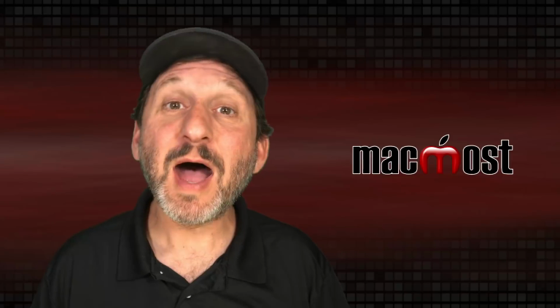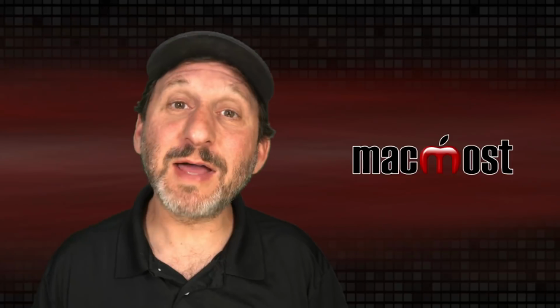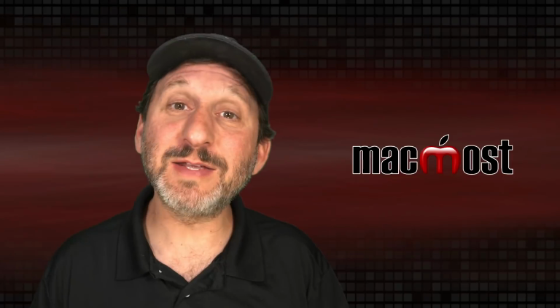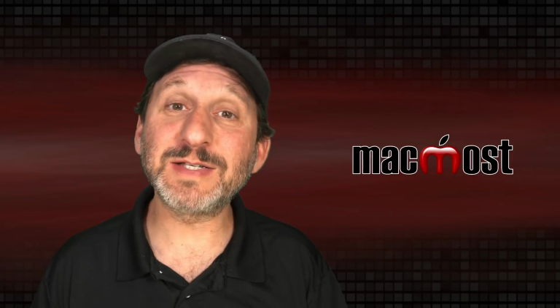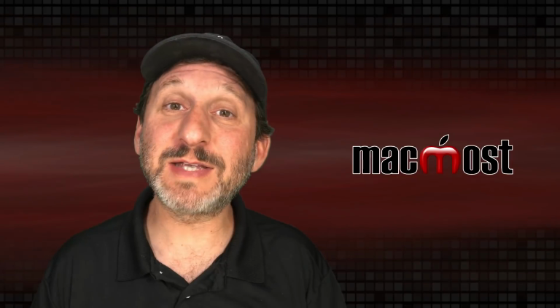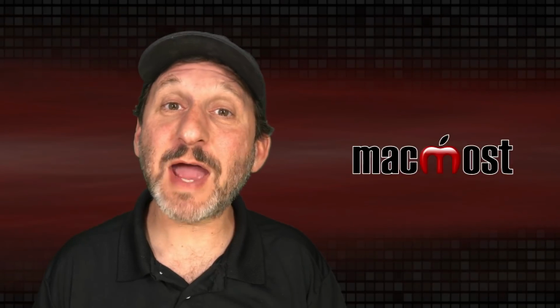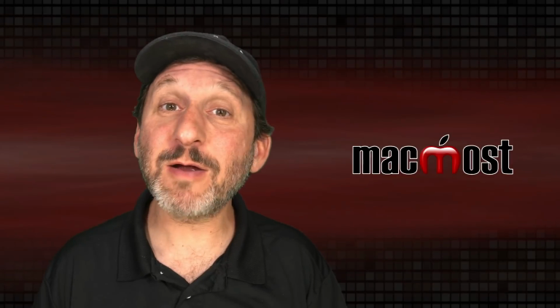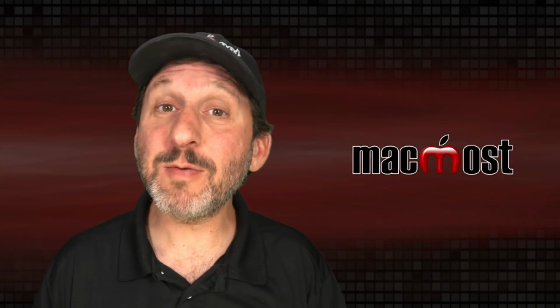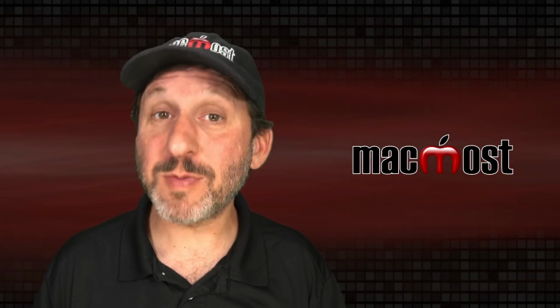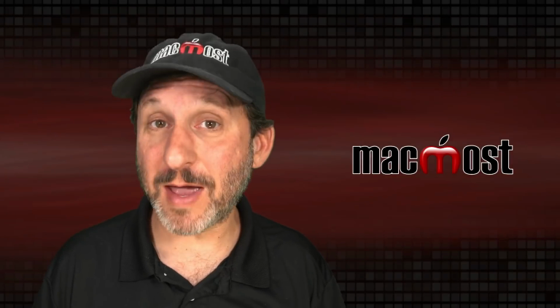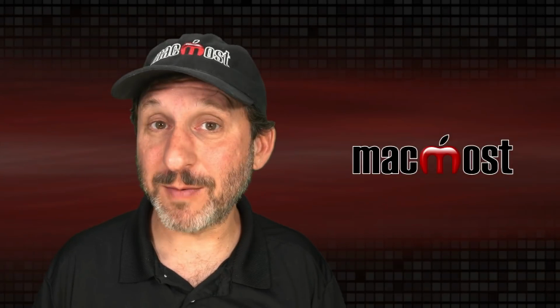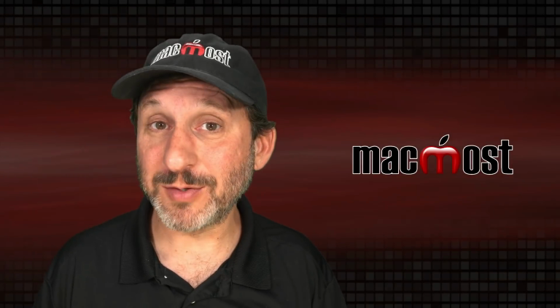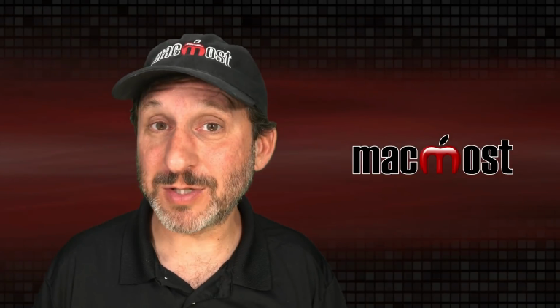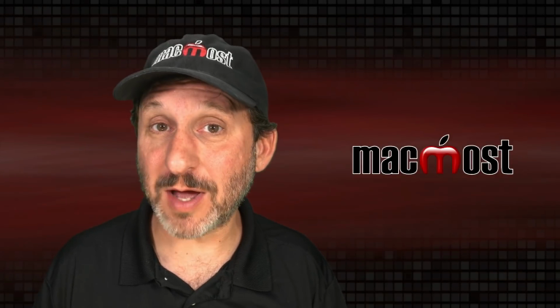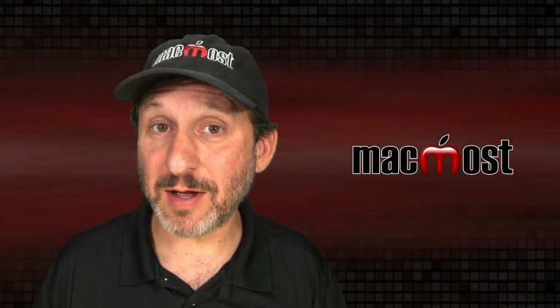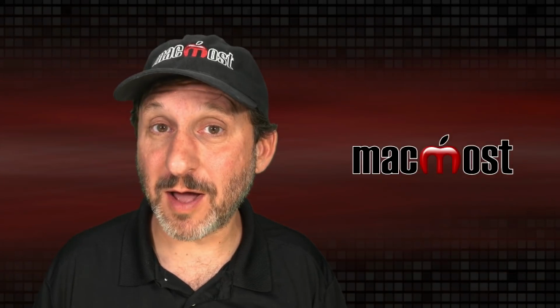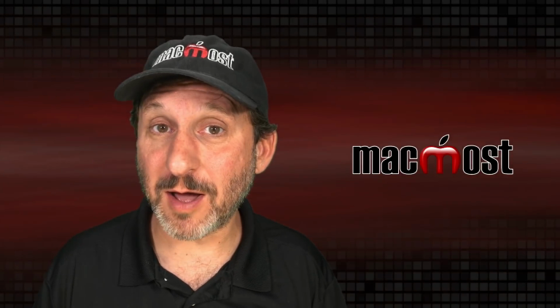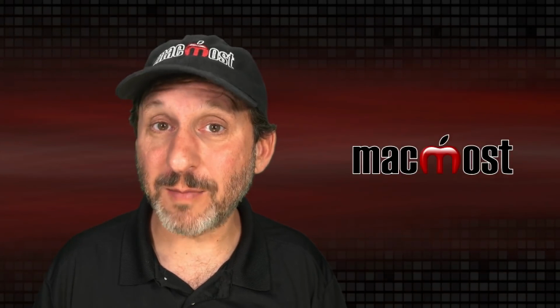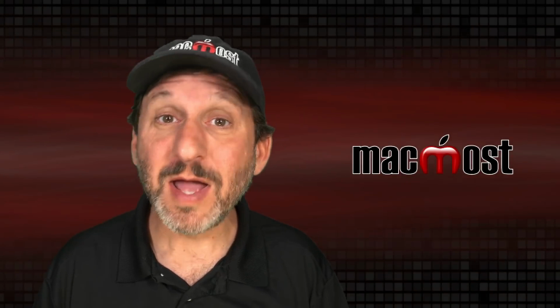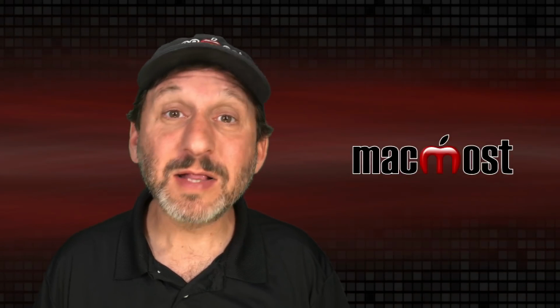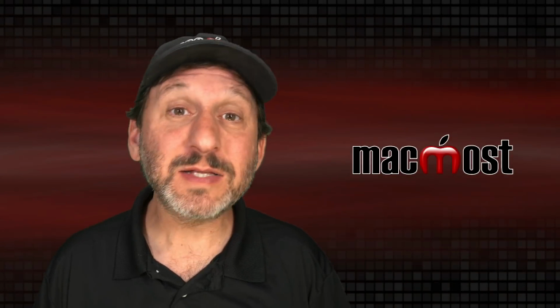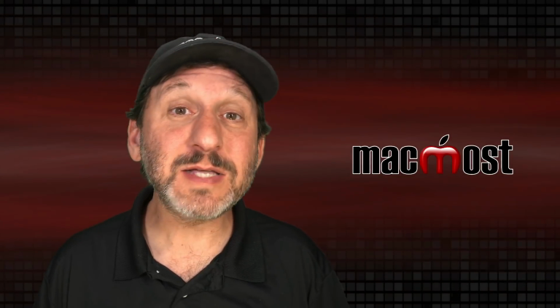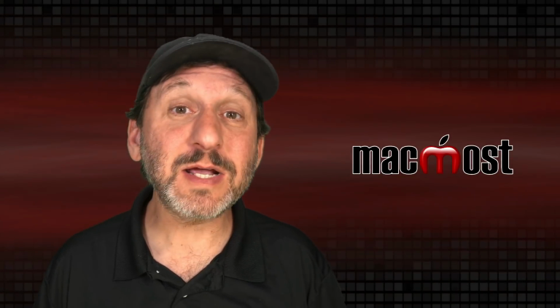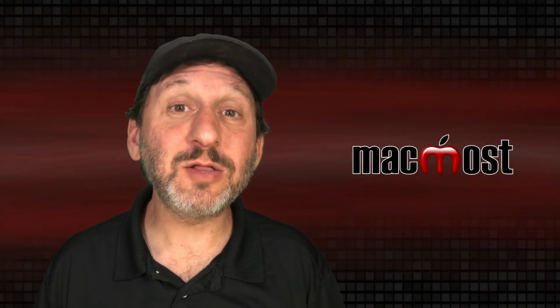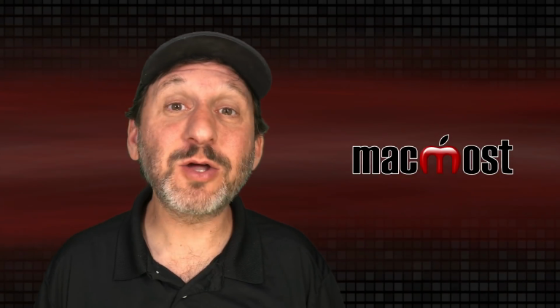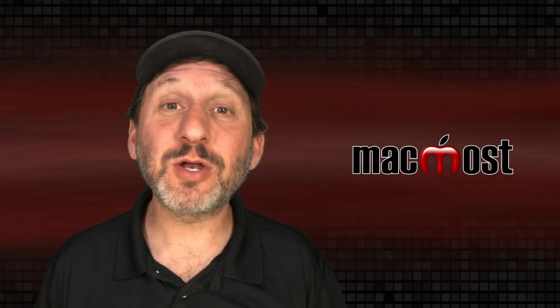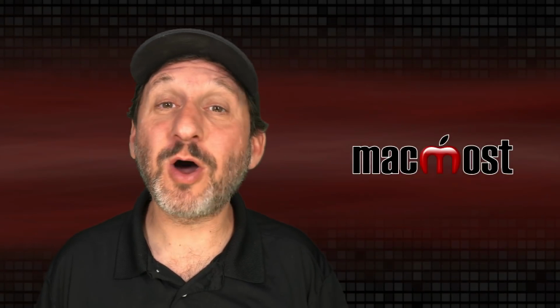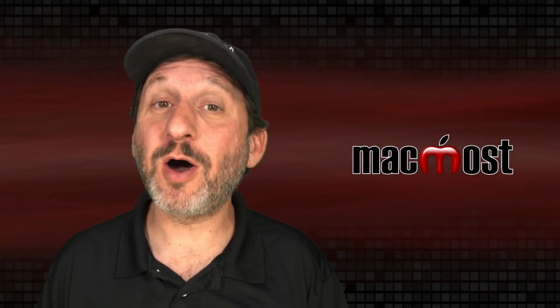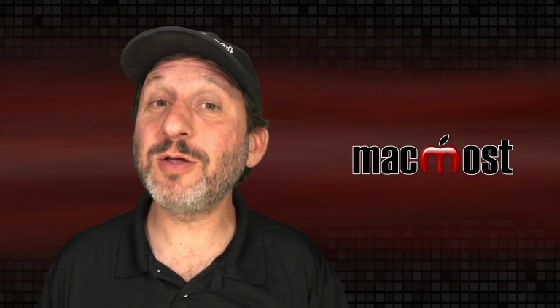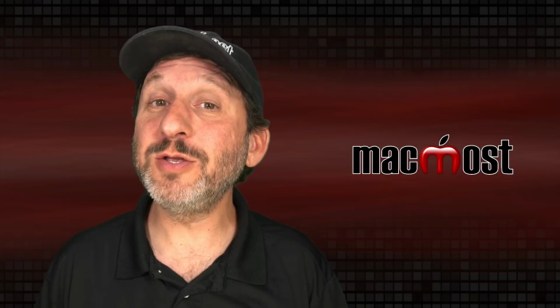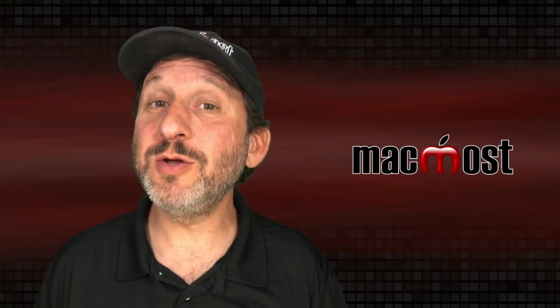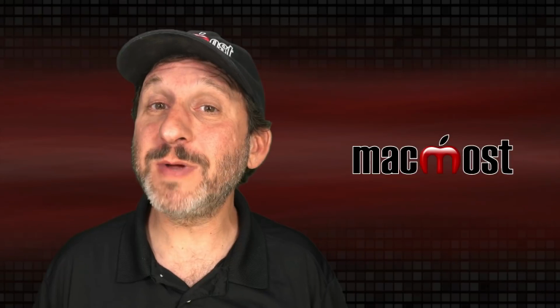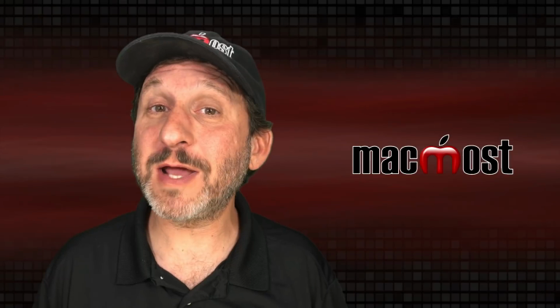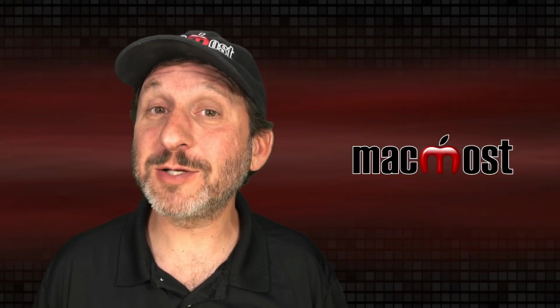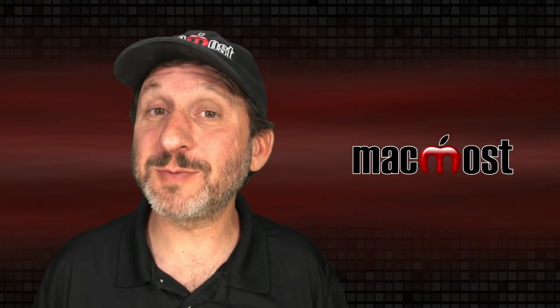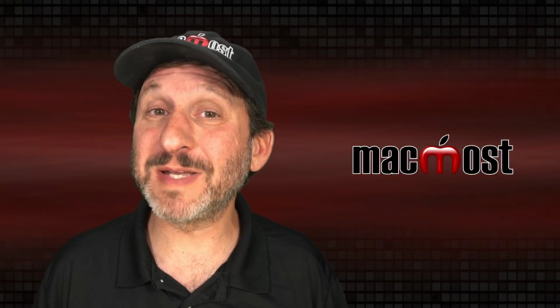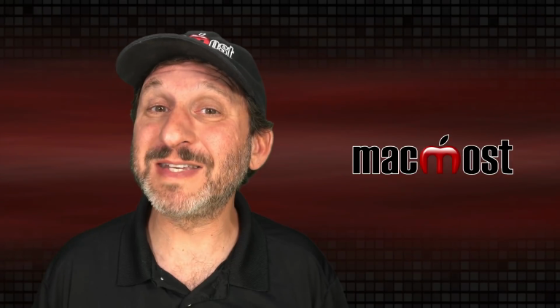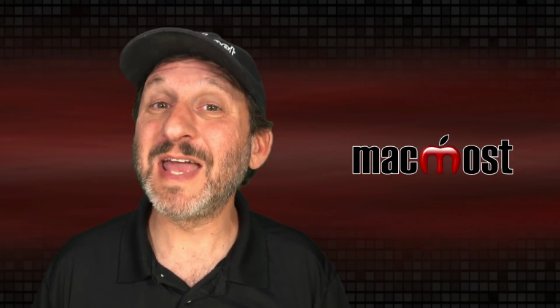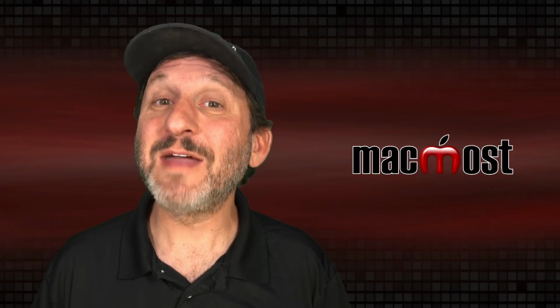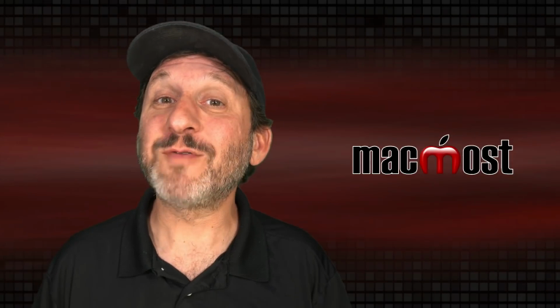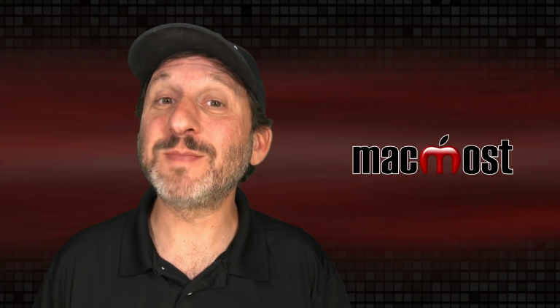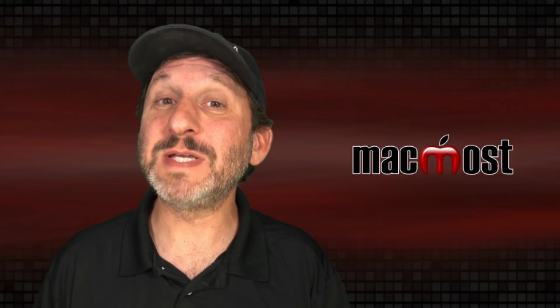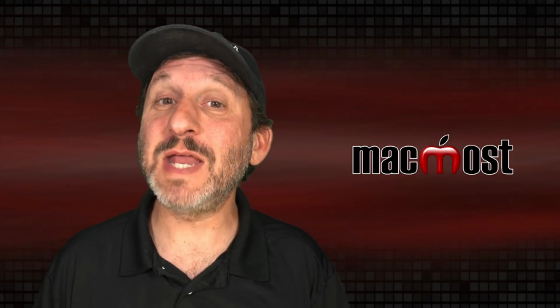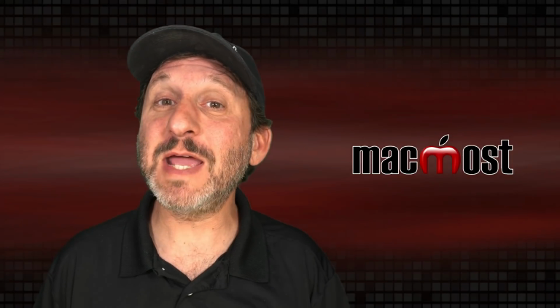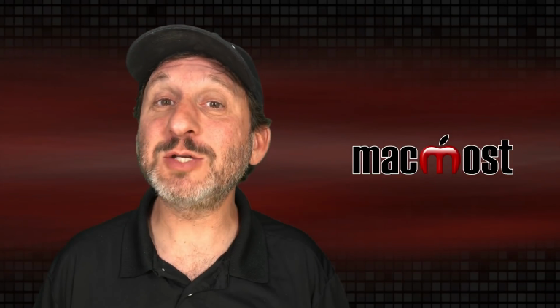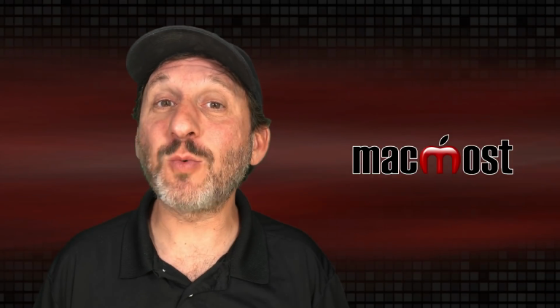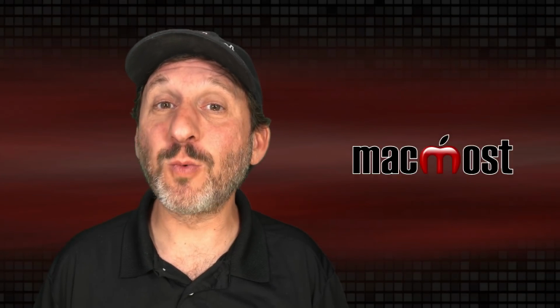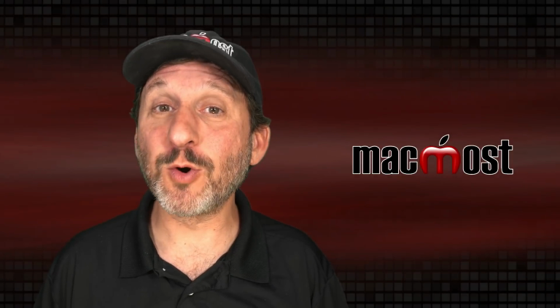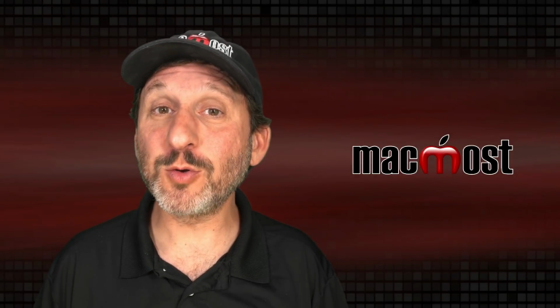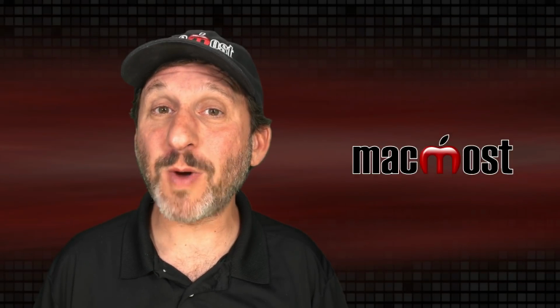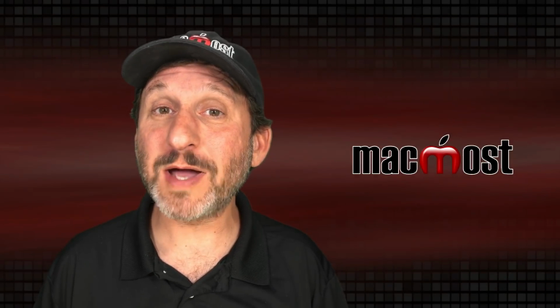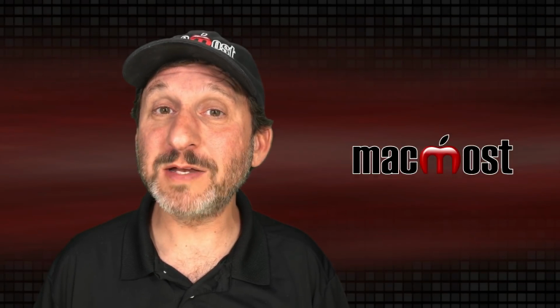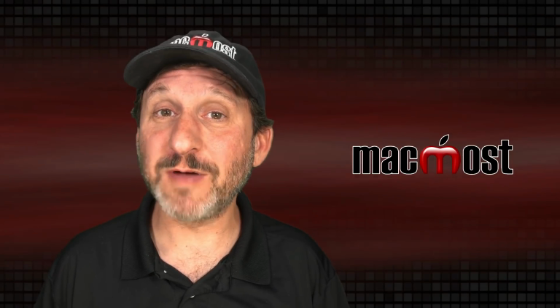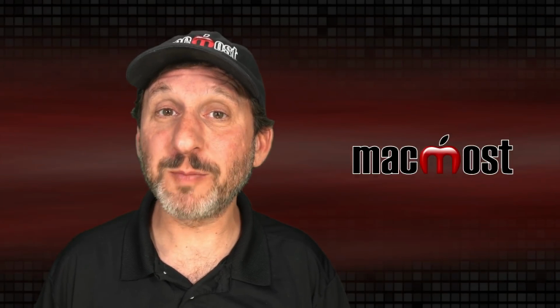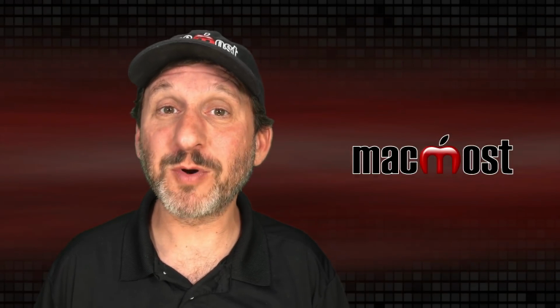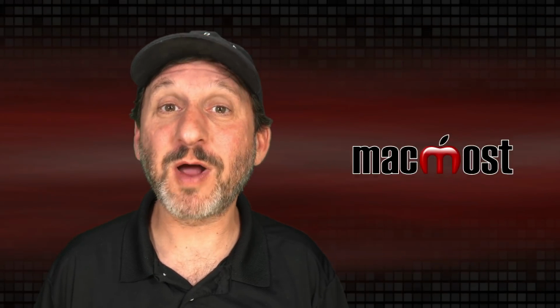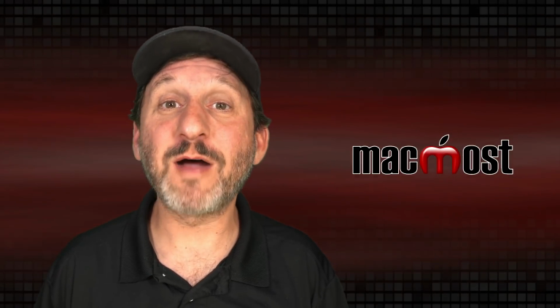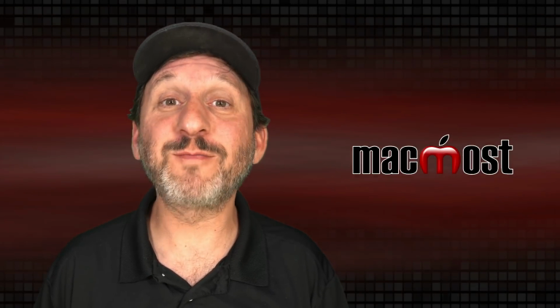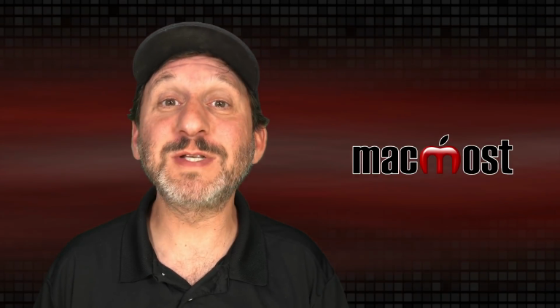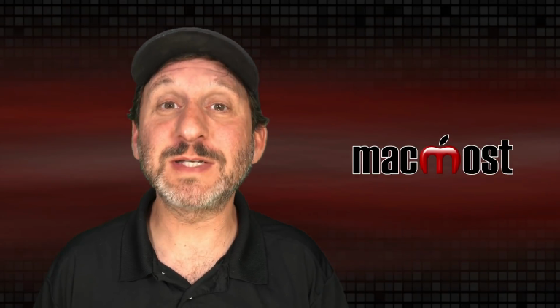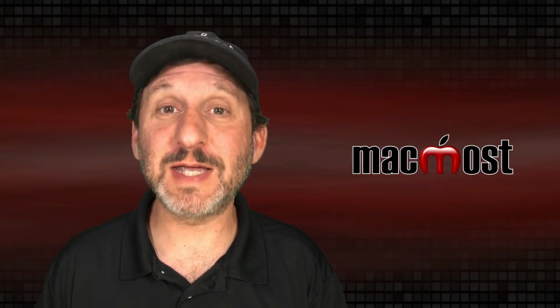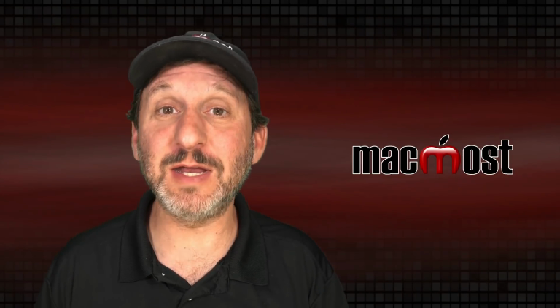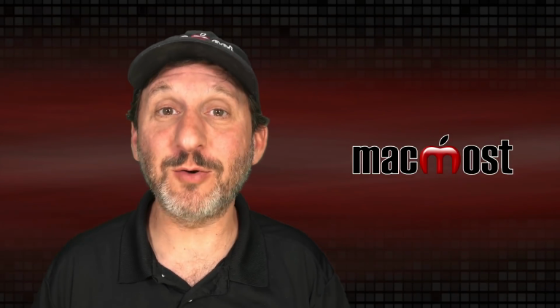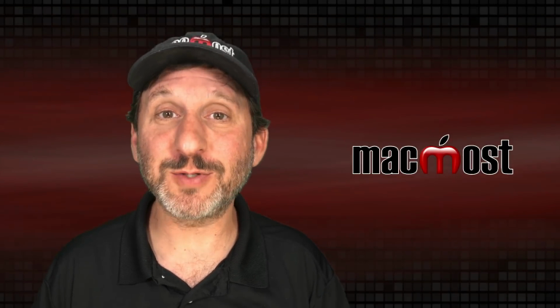Hi, this is Gary with MacMost.com. Let's take a look at all the new announcements from today's Worldwide Developer Conference Keynote.